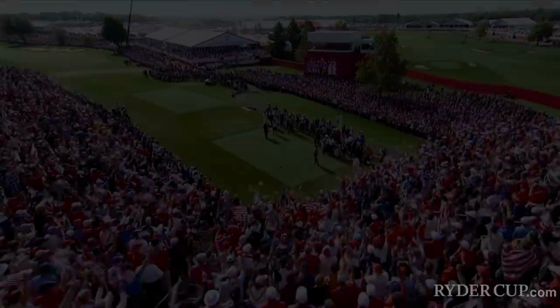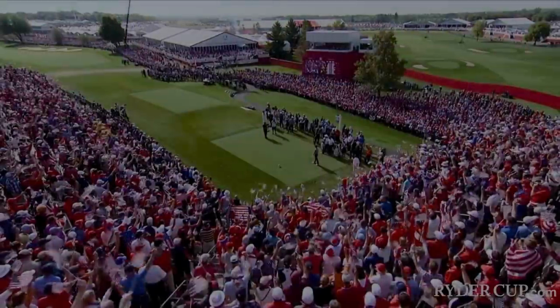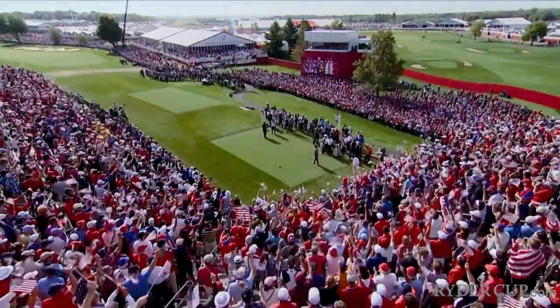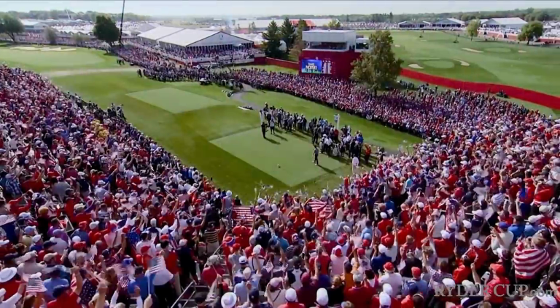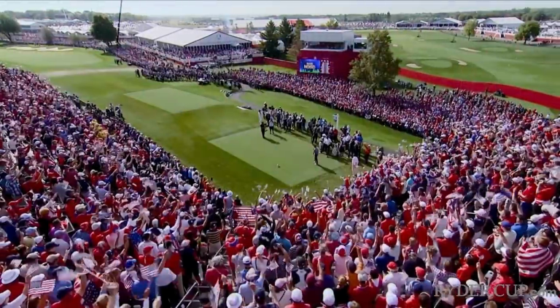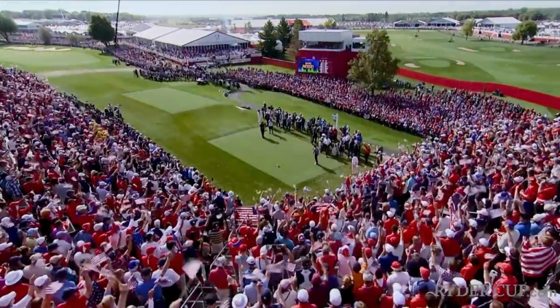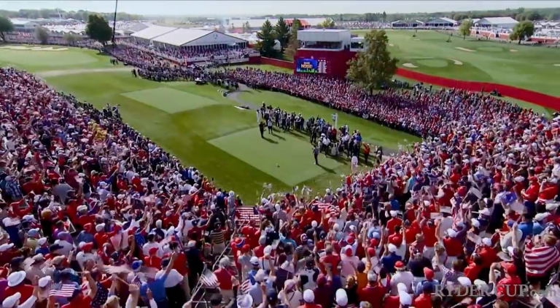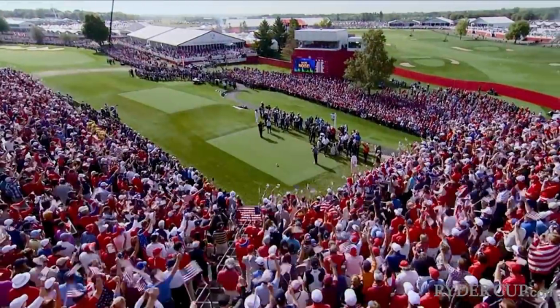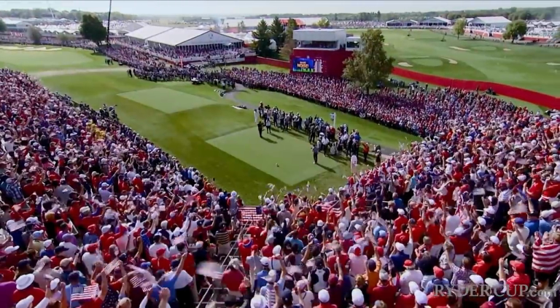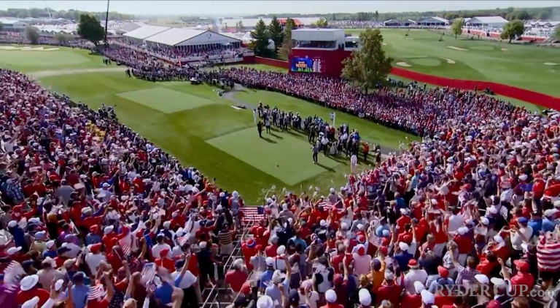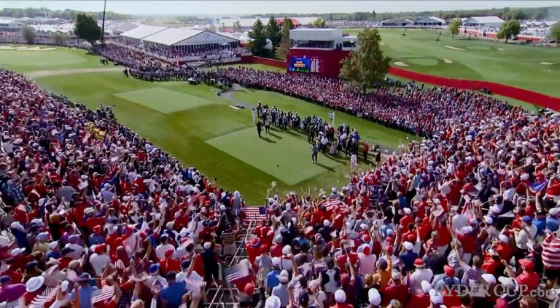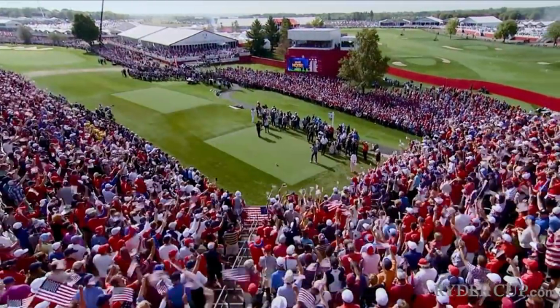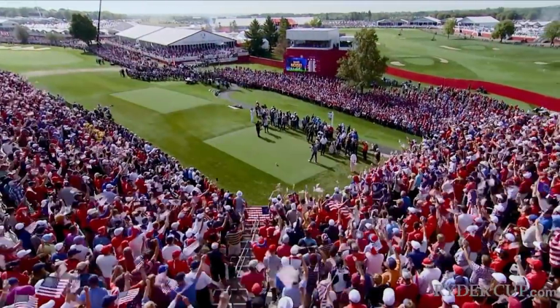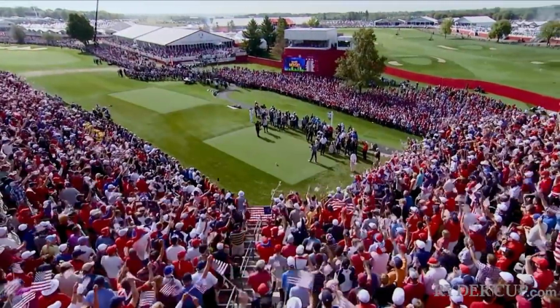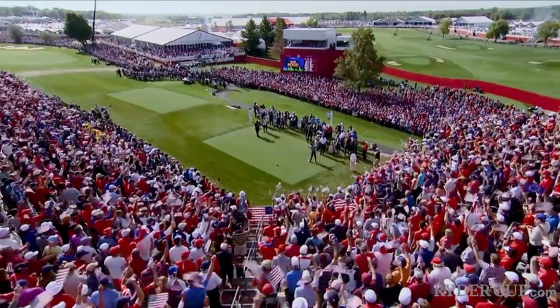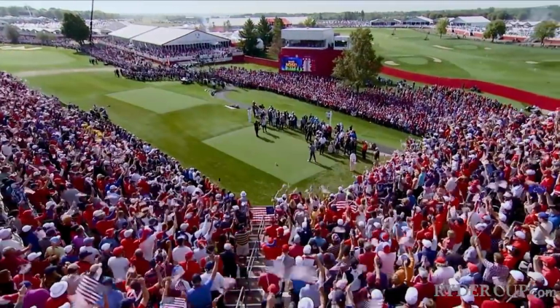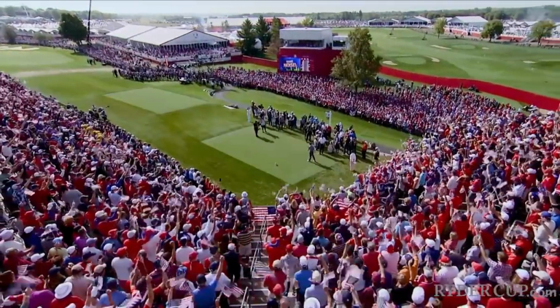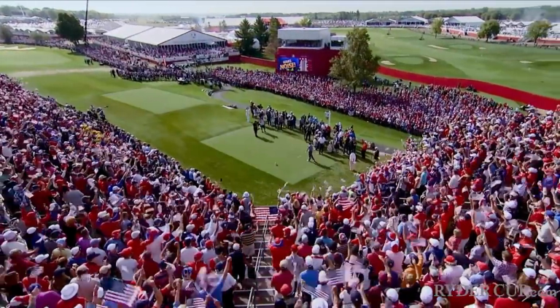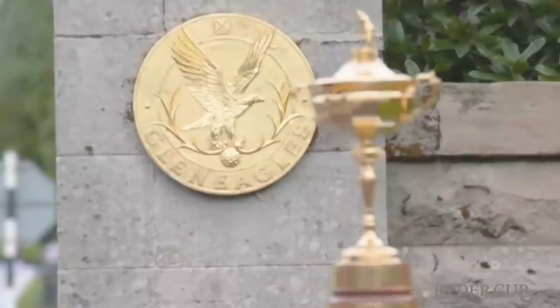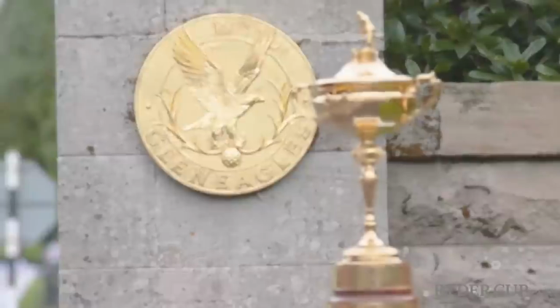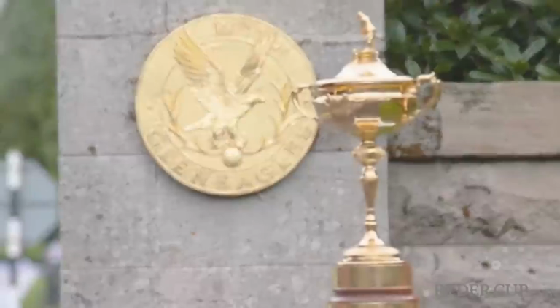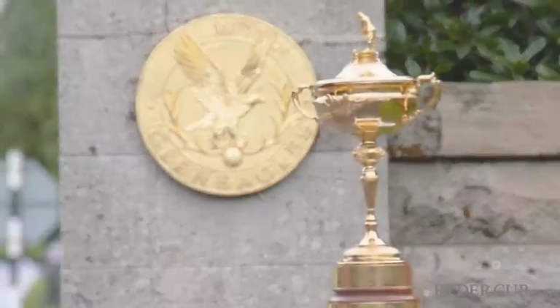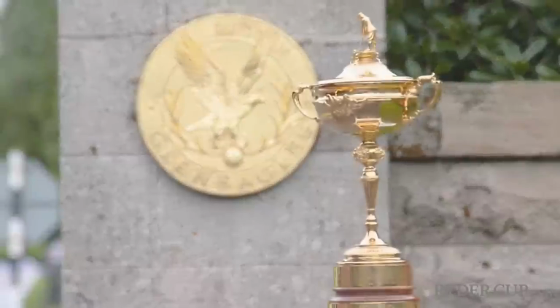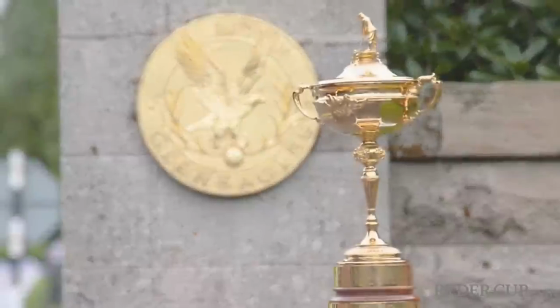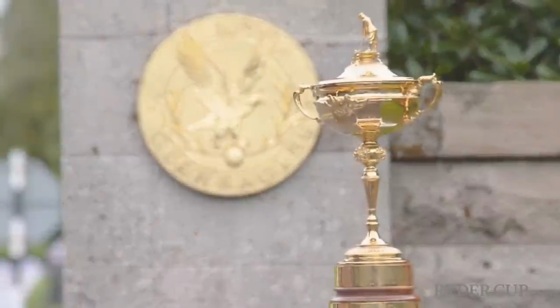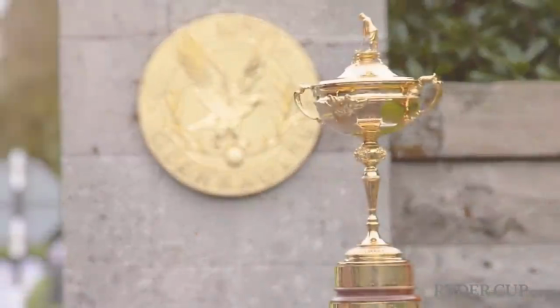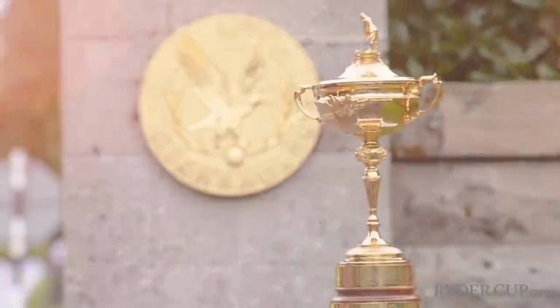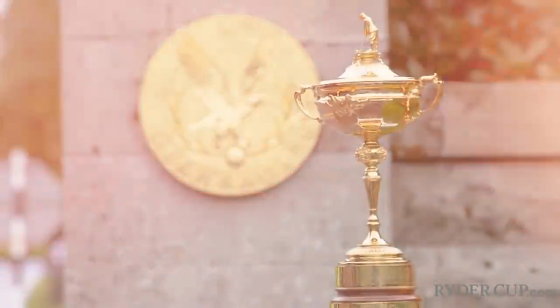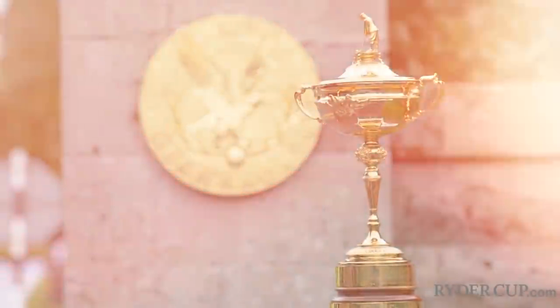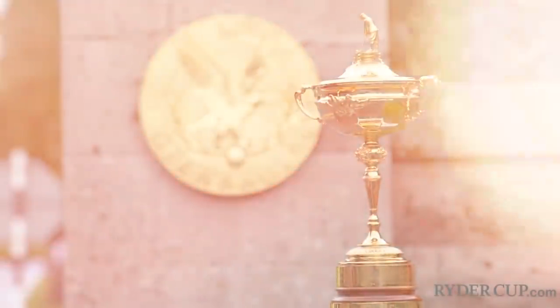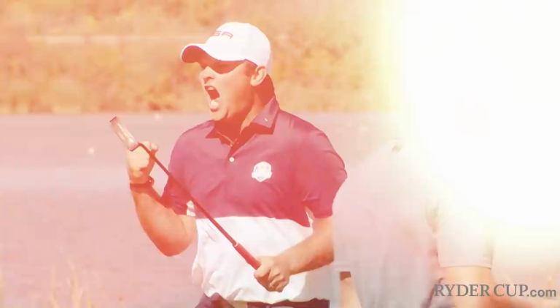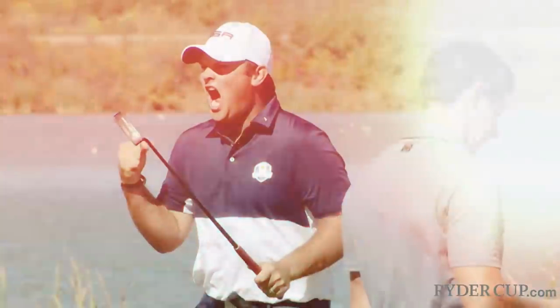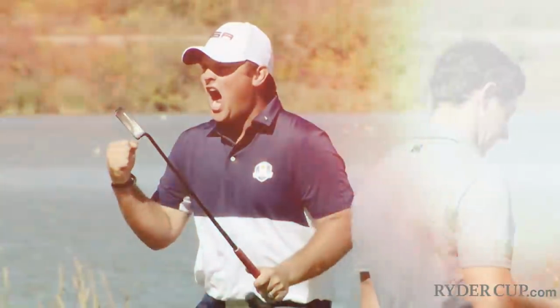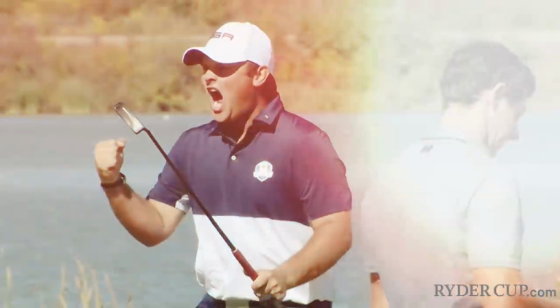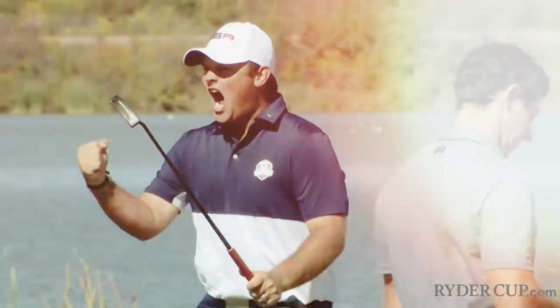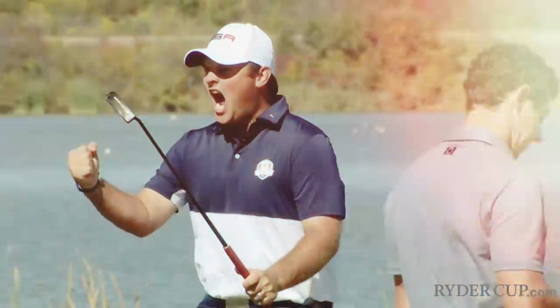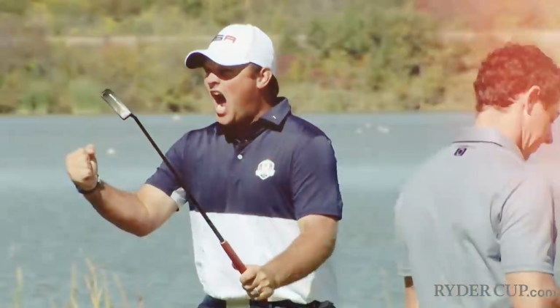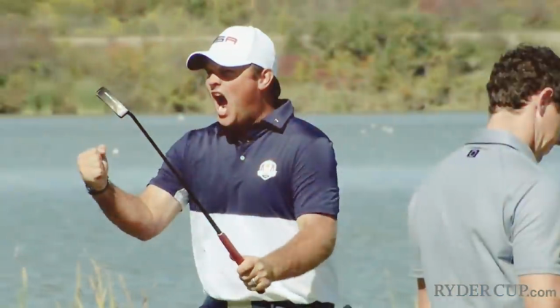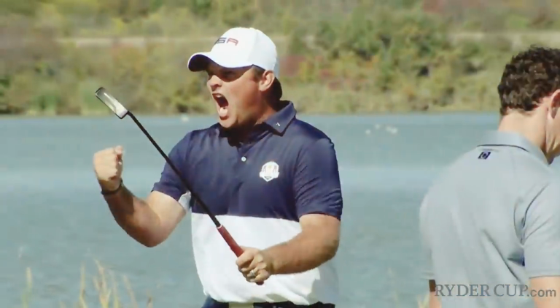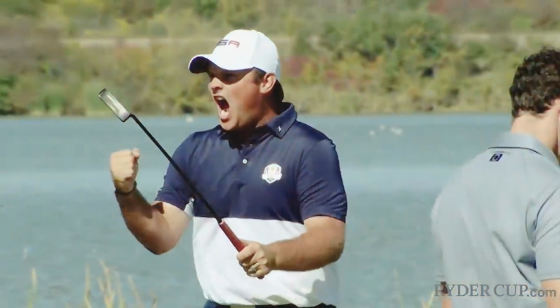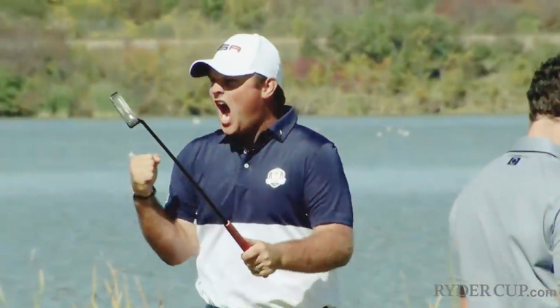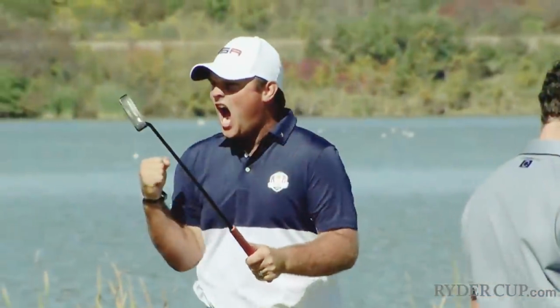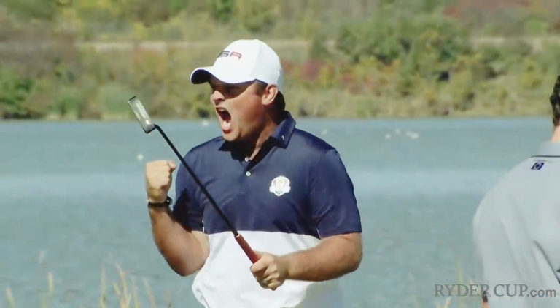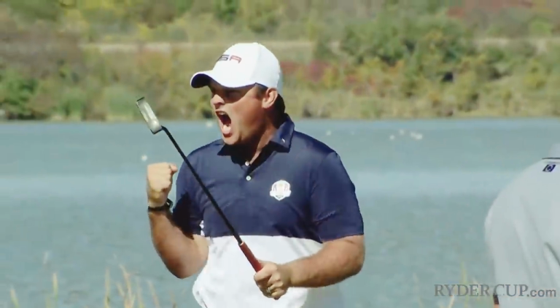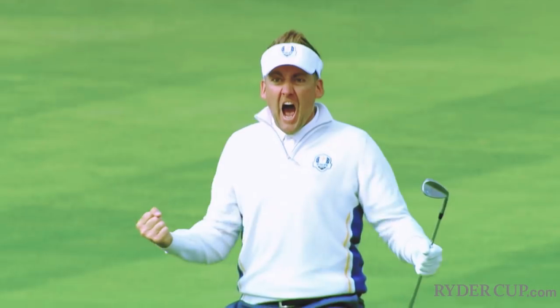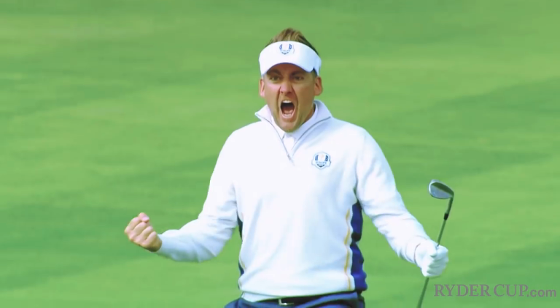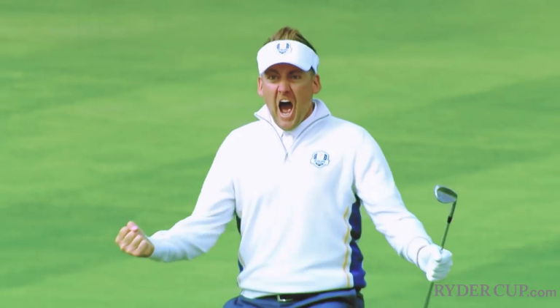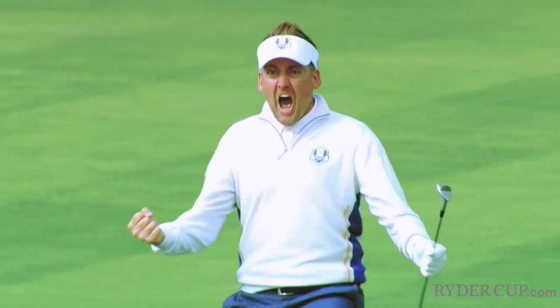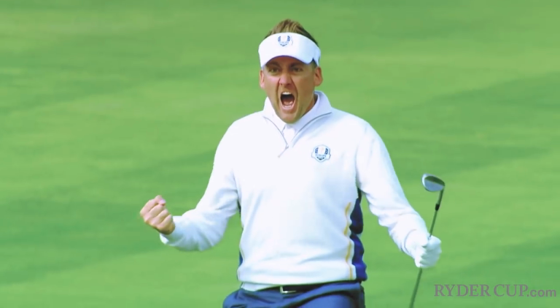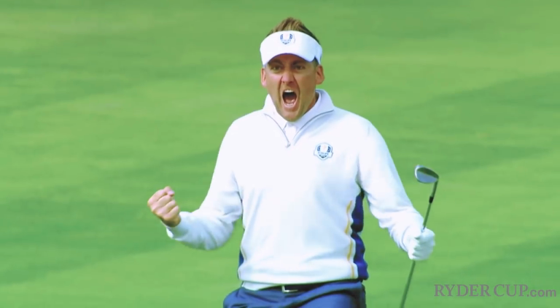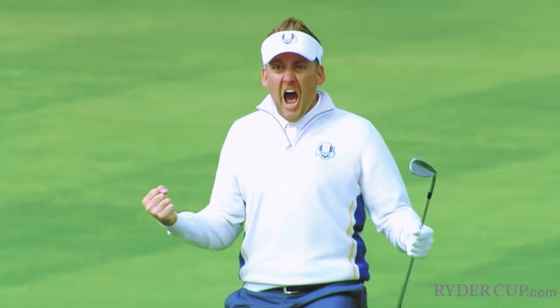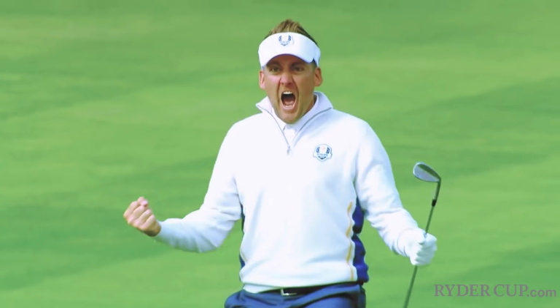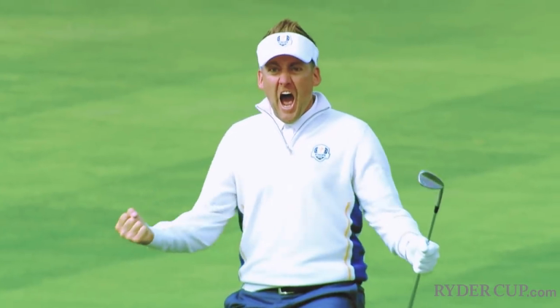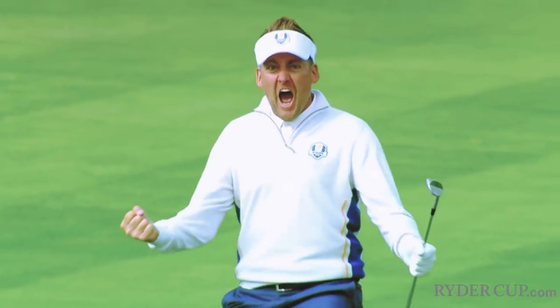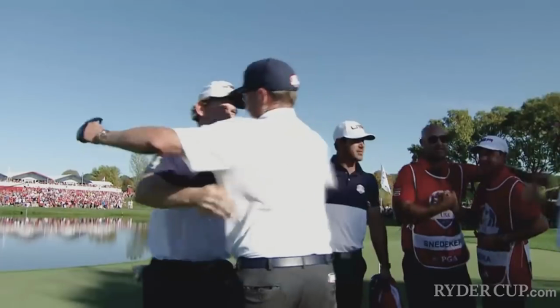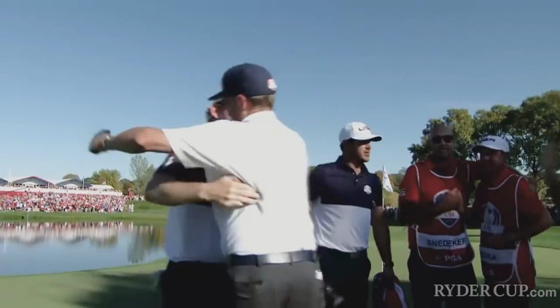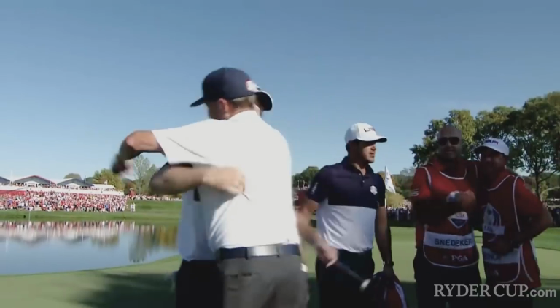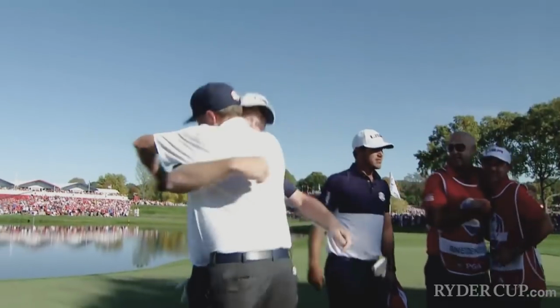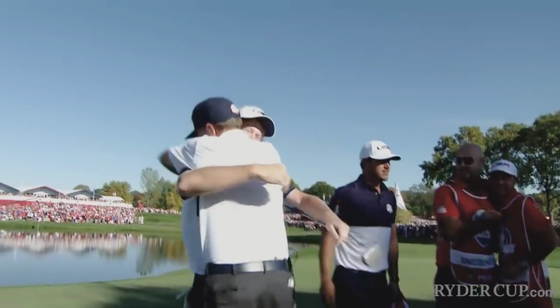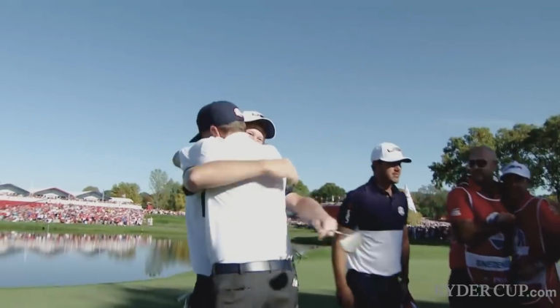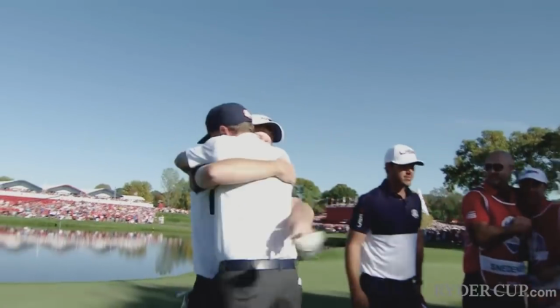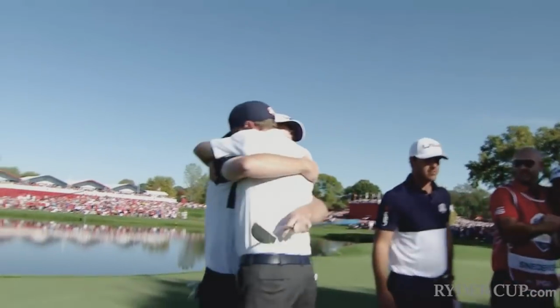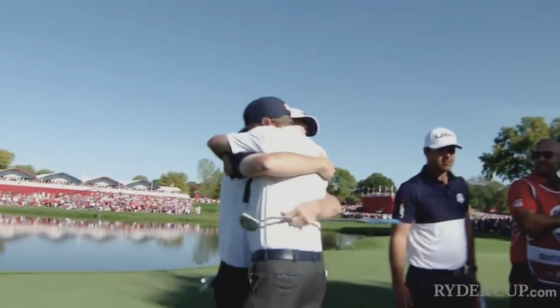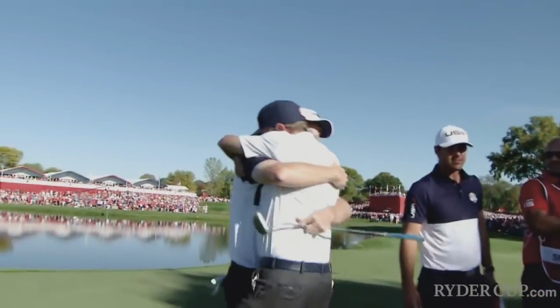Welcome to the Ryder Cup. The Ryder Cup is like nothing else. It's raw, it's emotional, it's aggressive, it's passionate. It's intense.